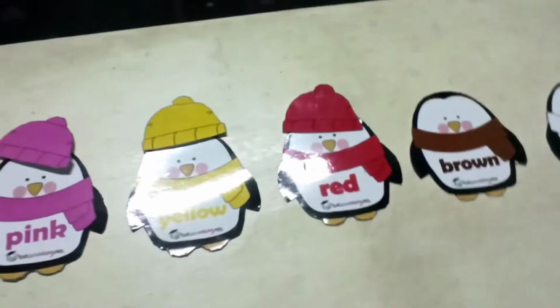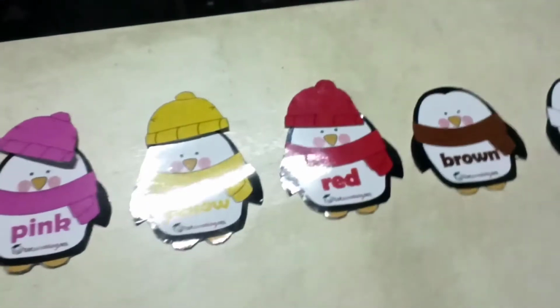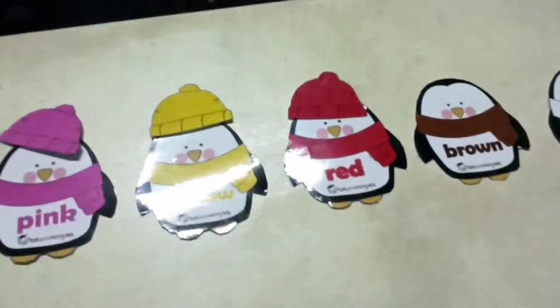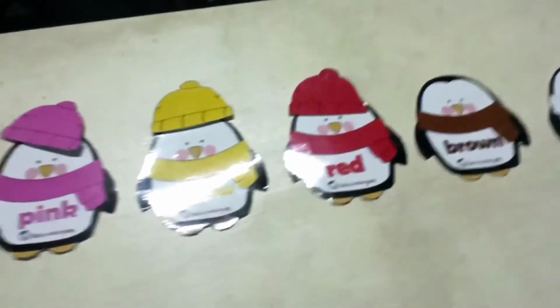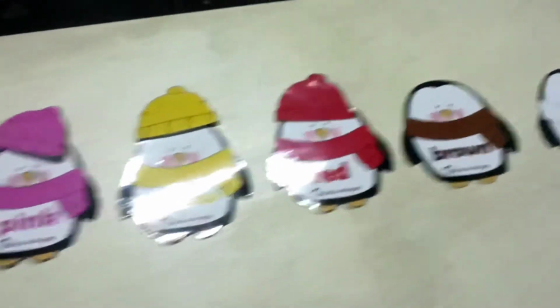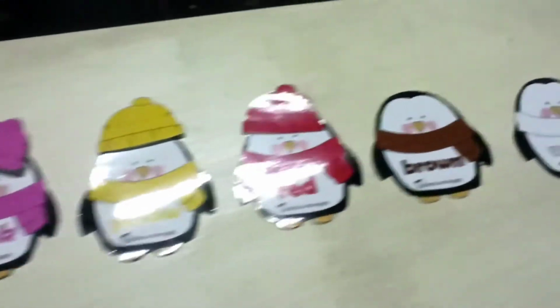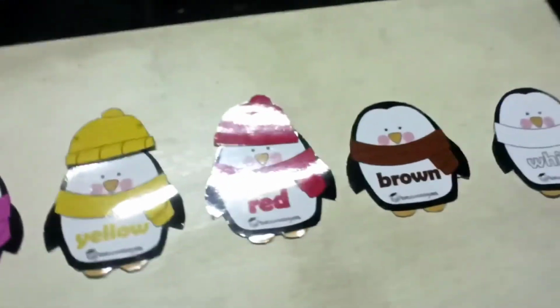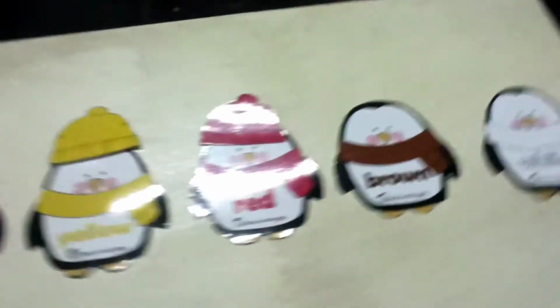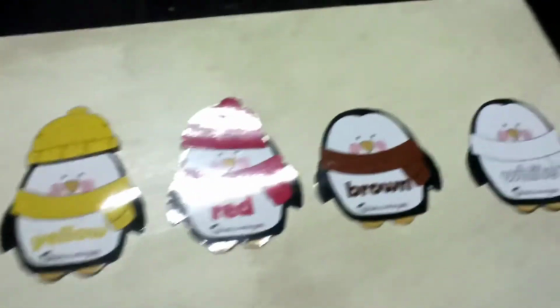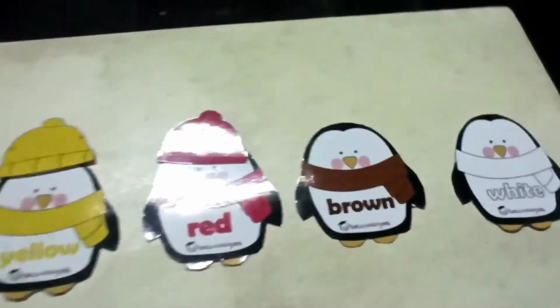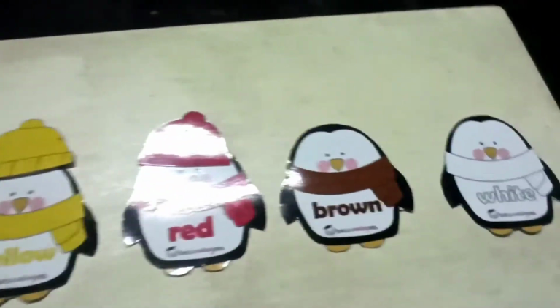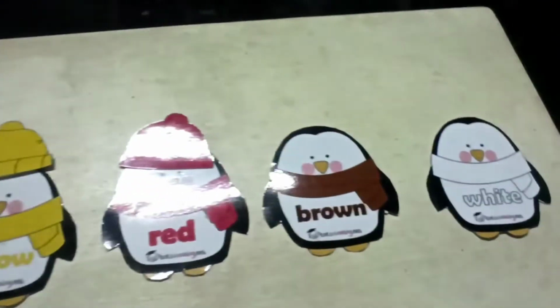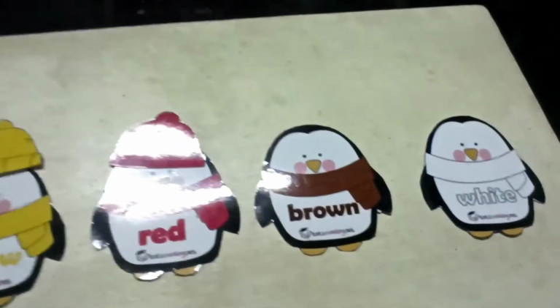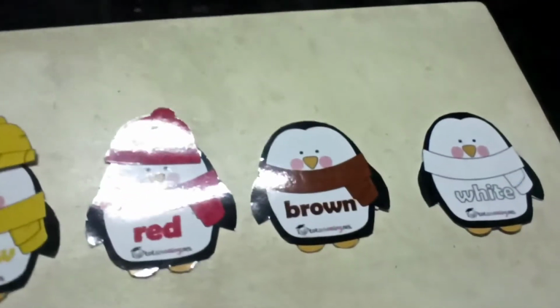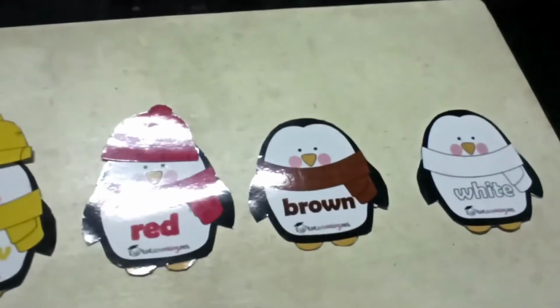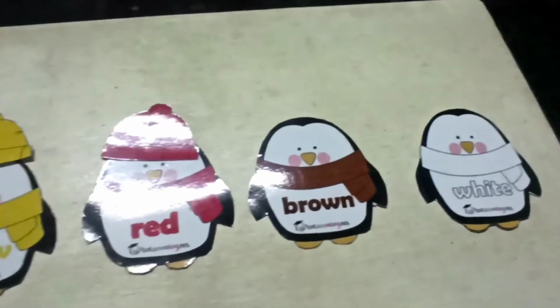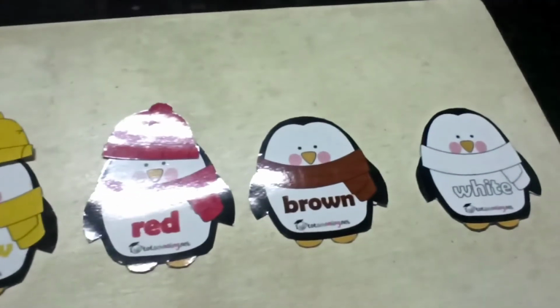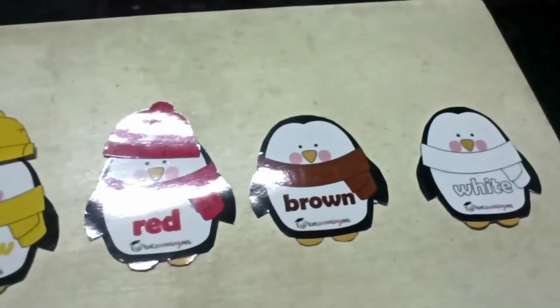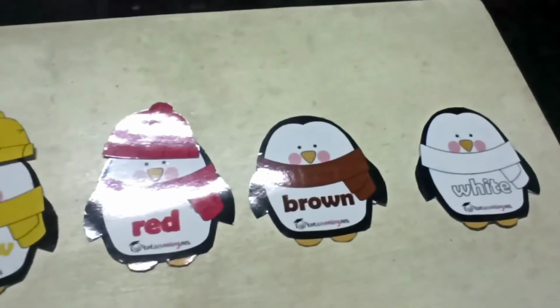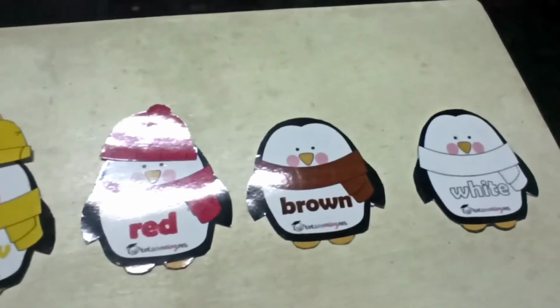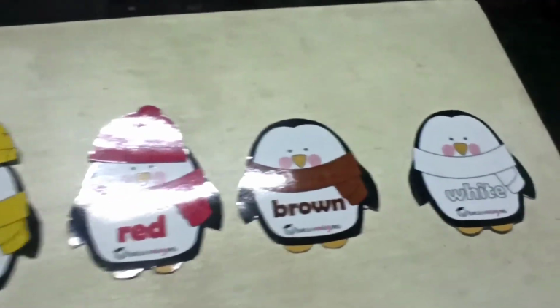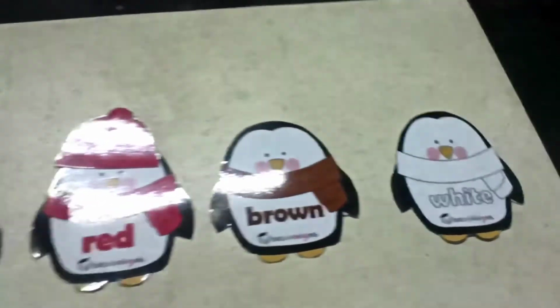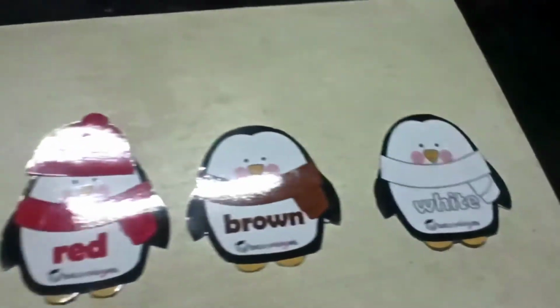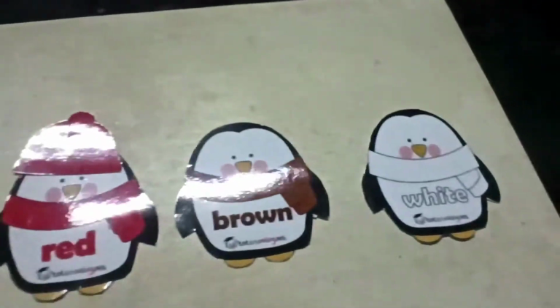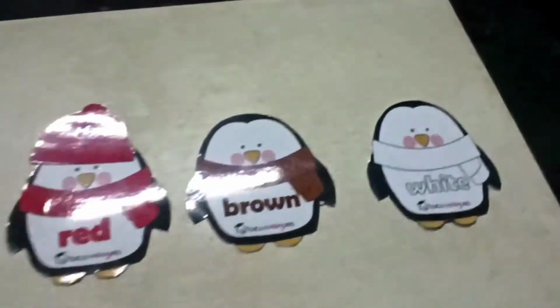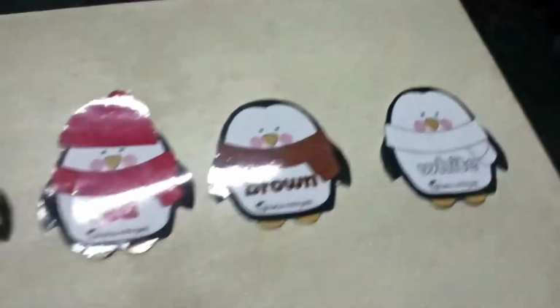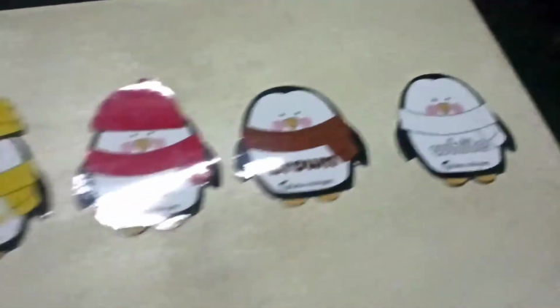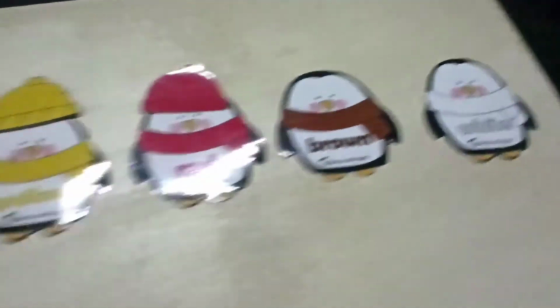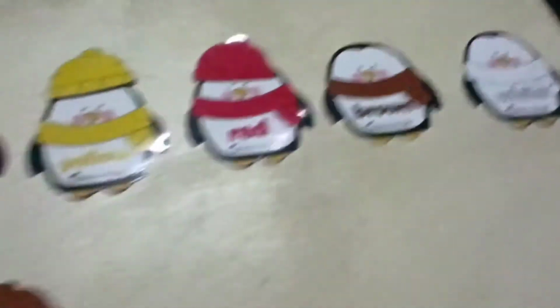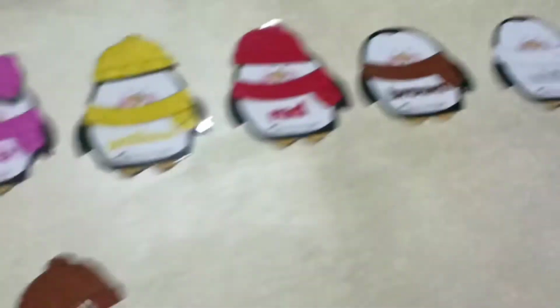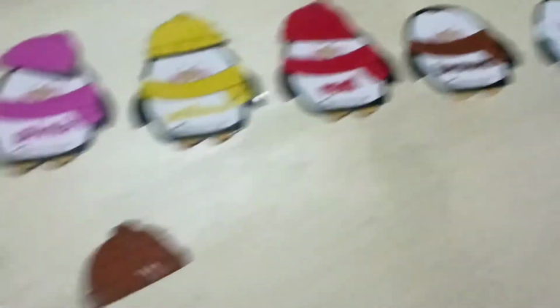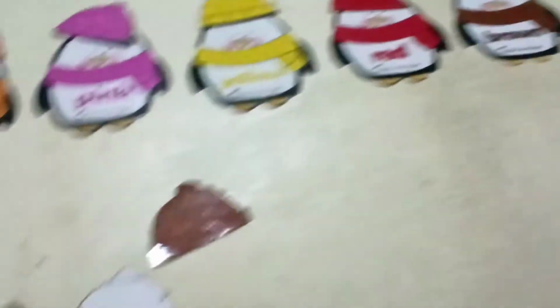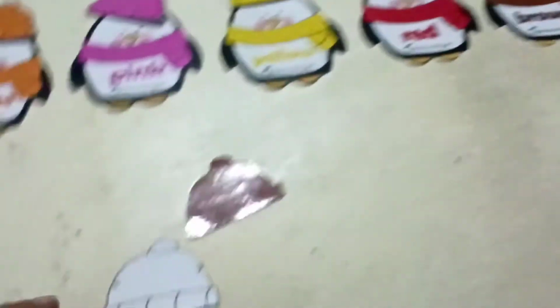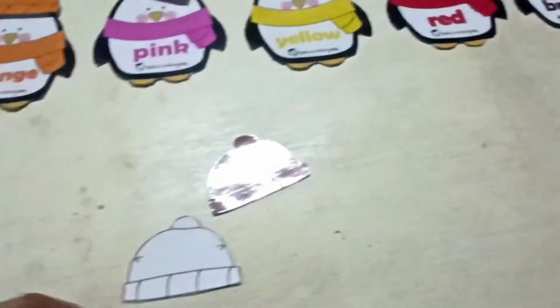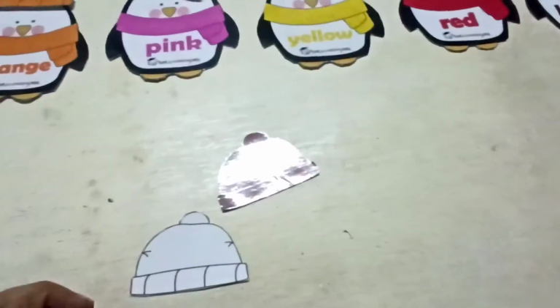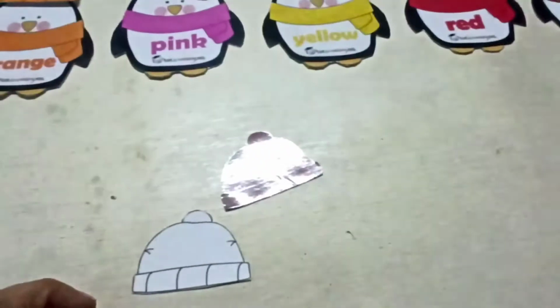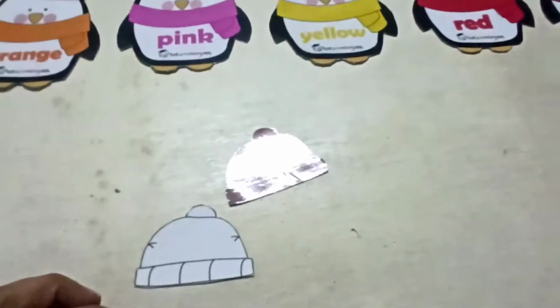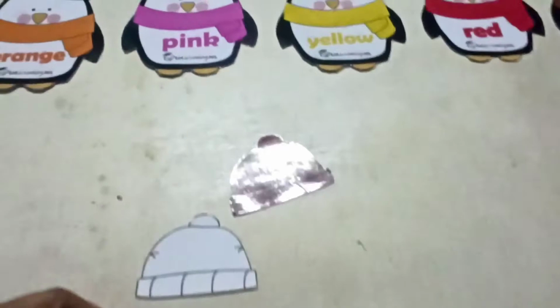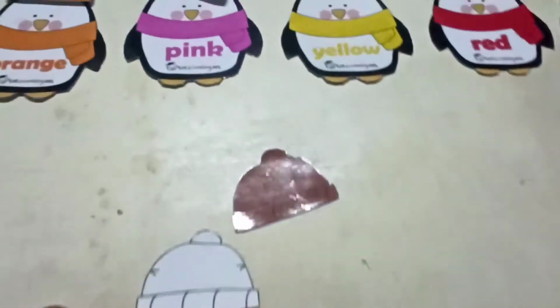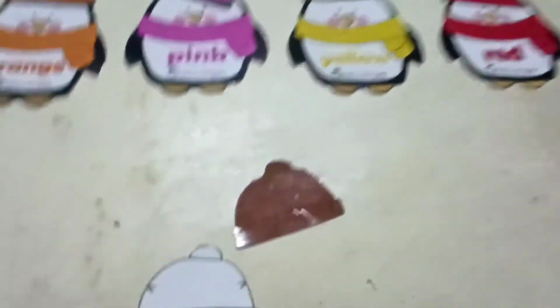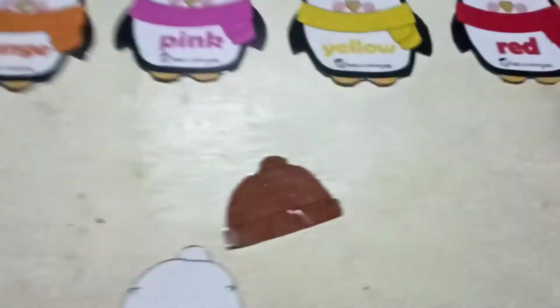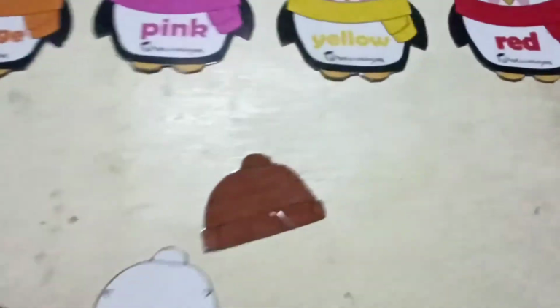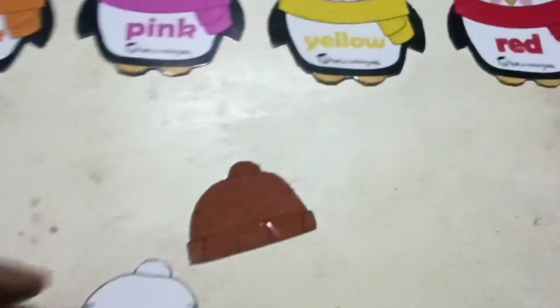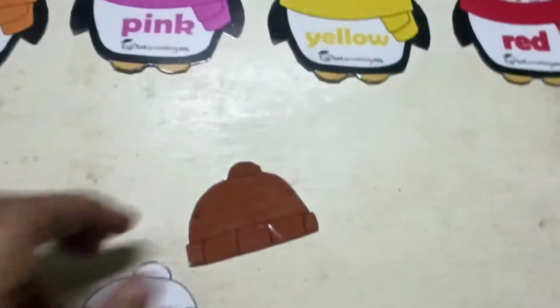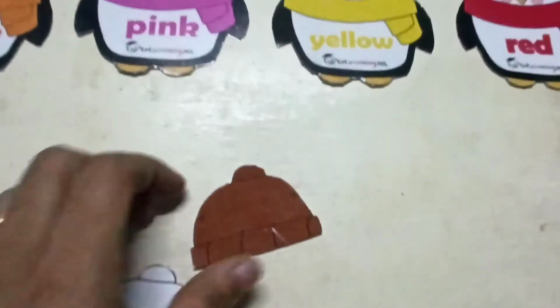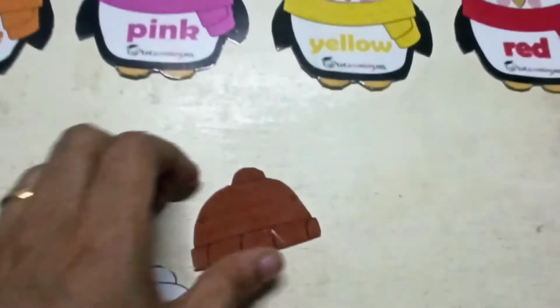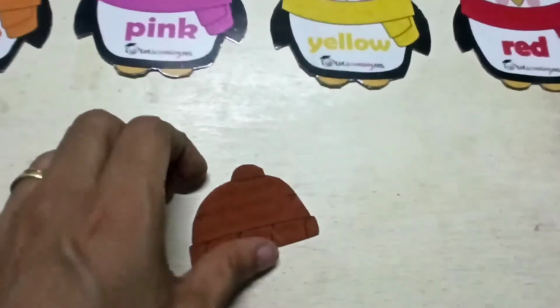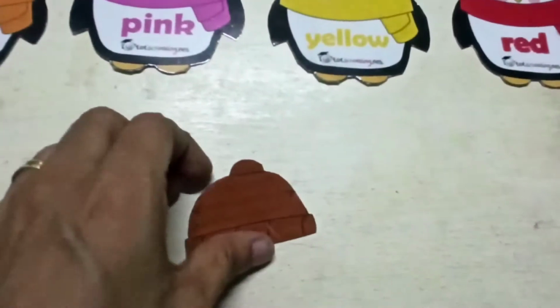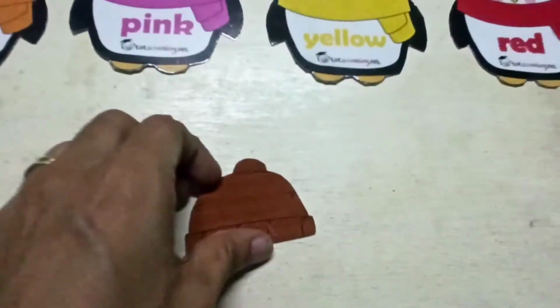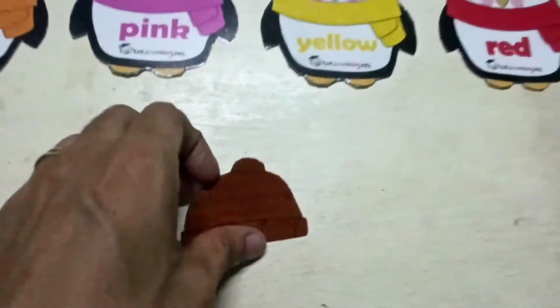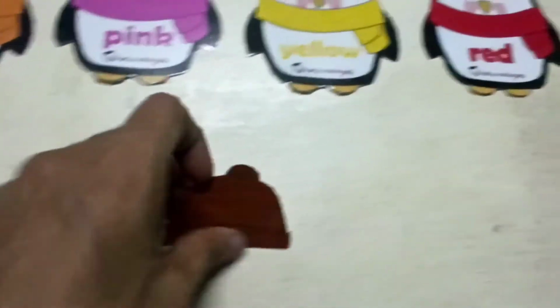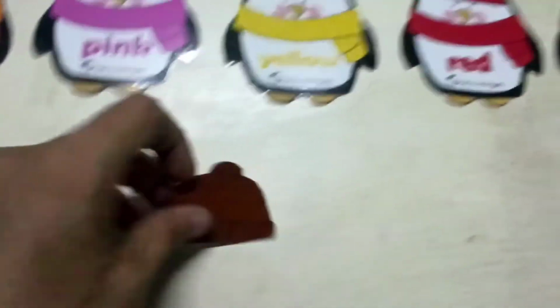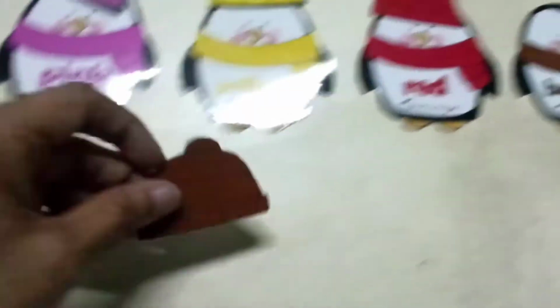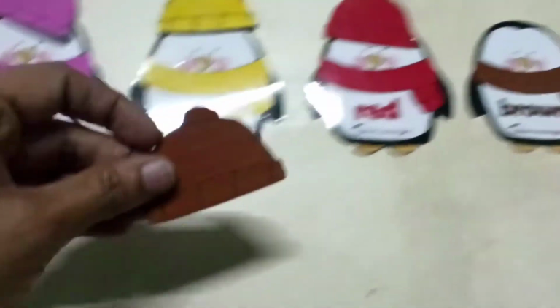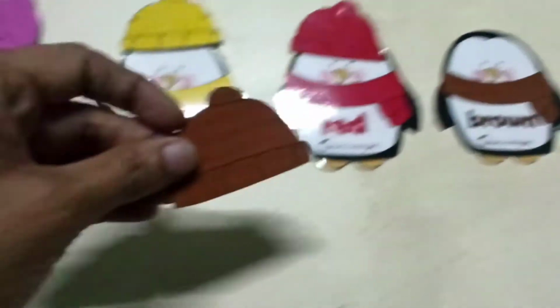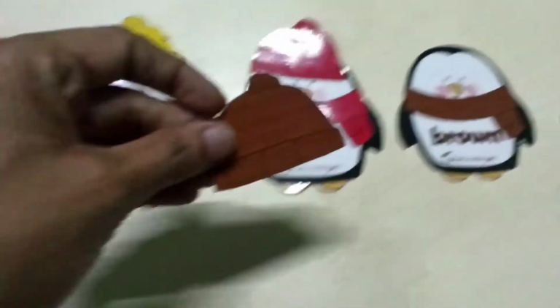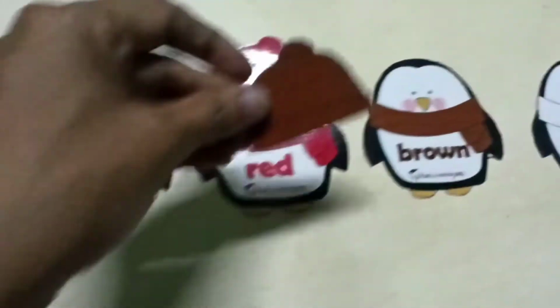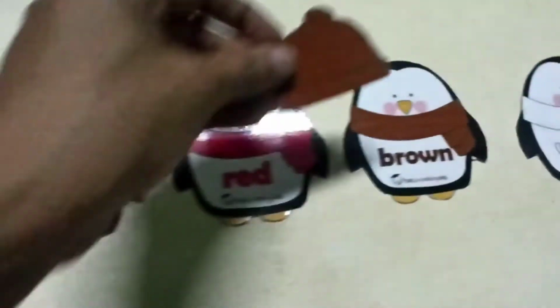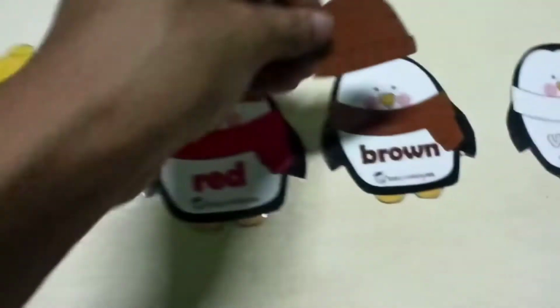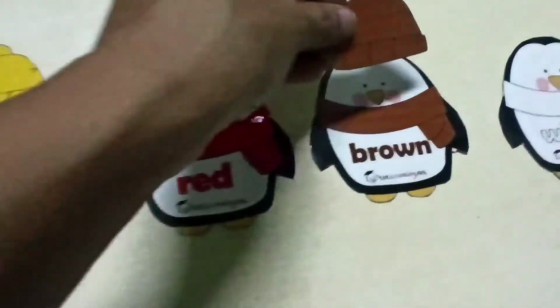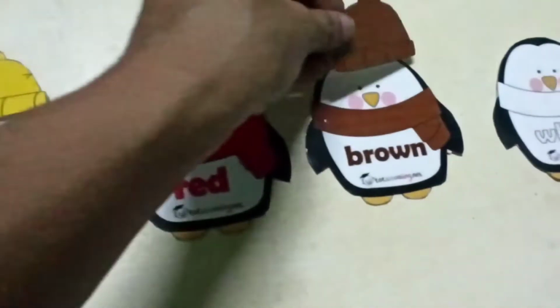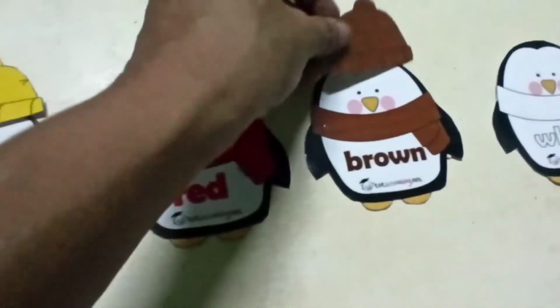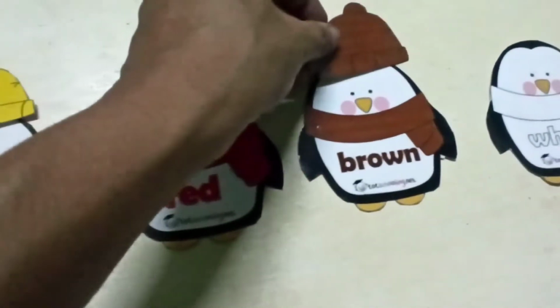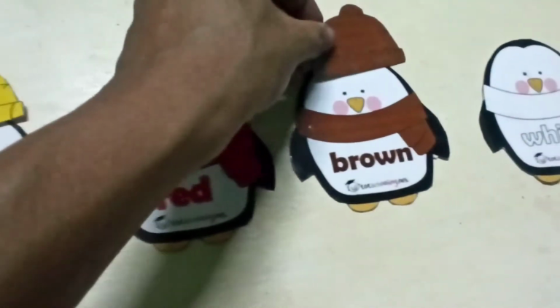Next comes brown. So they have to take the brown cap. It is the brown cap.